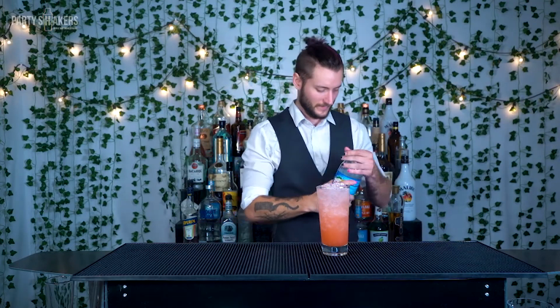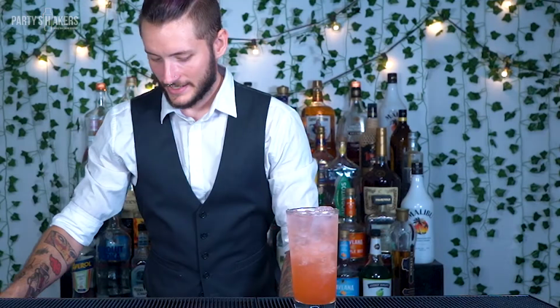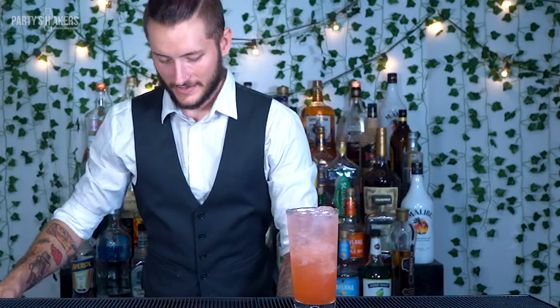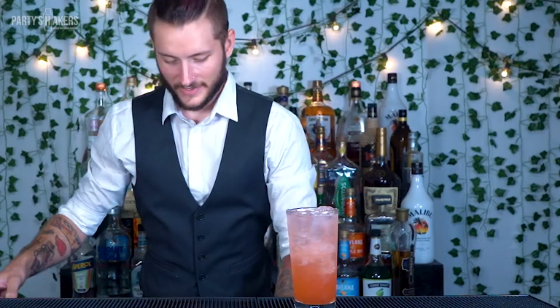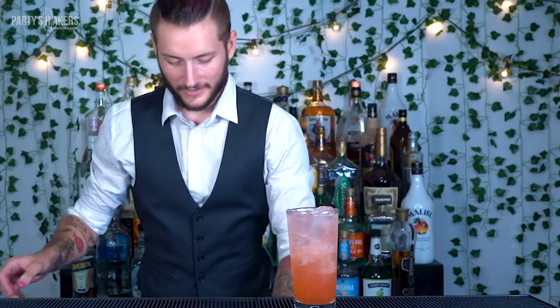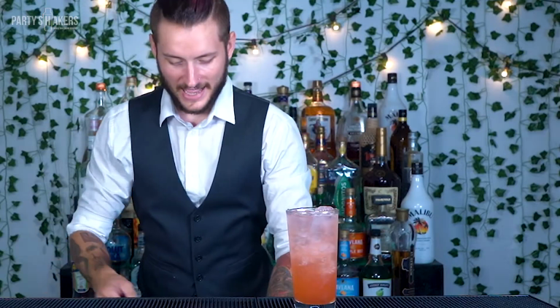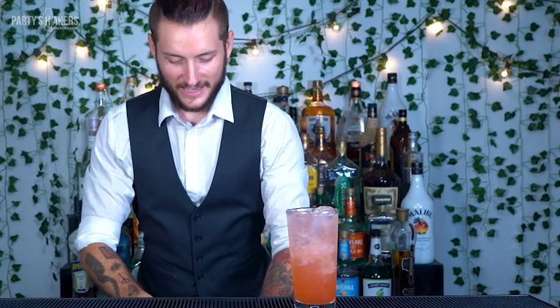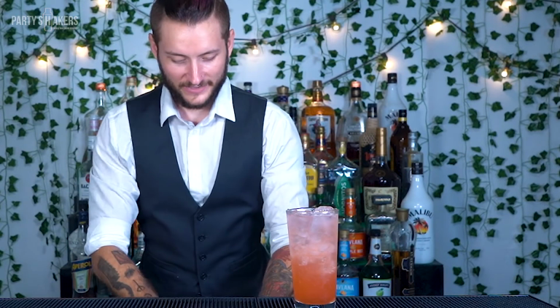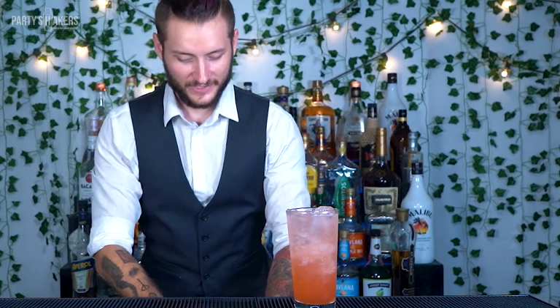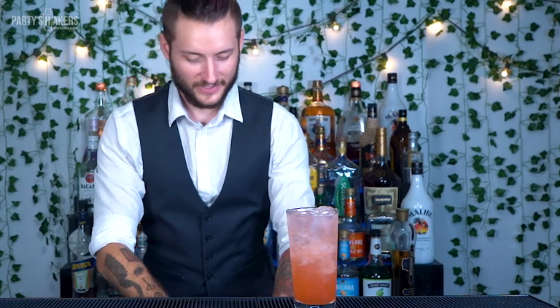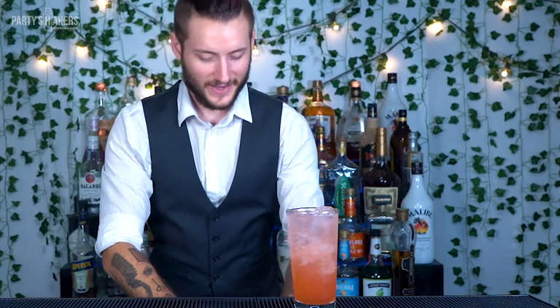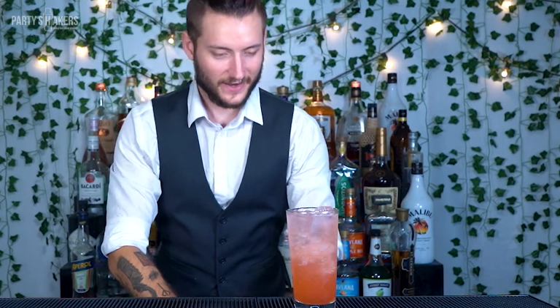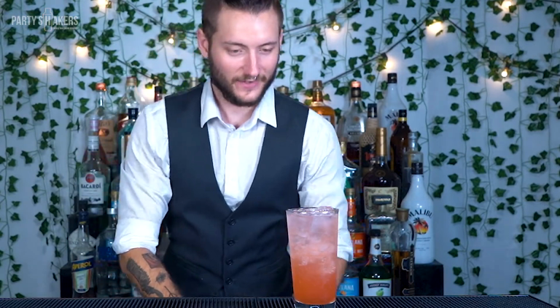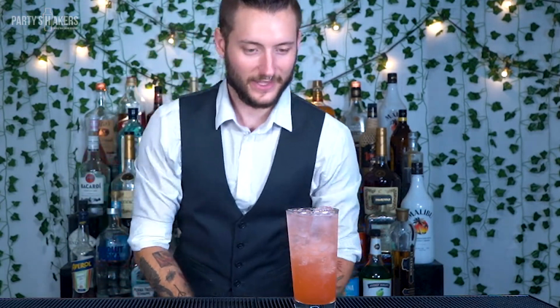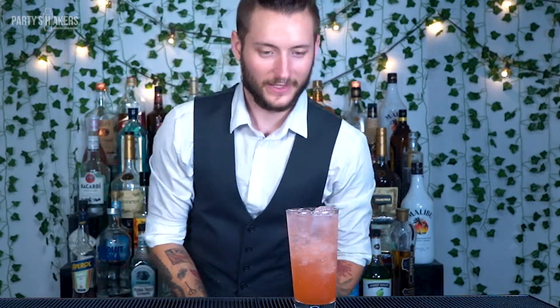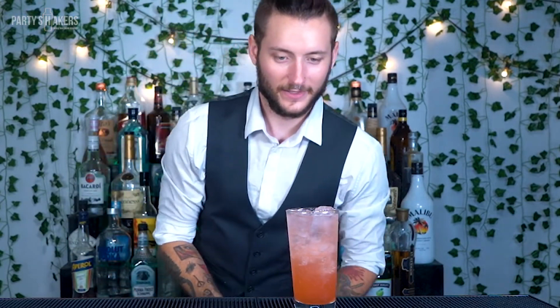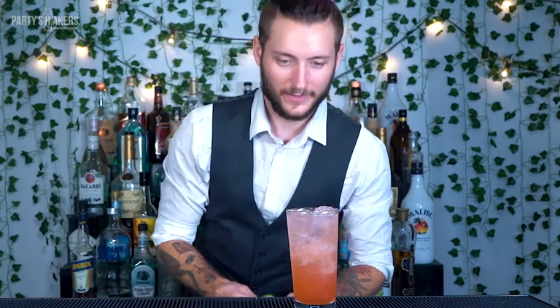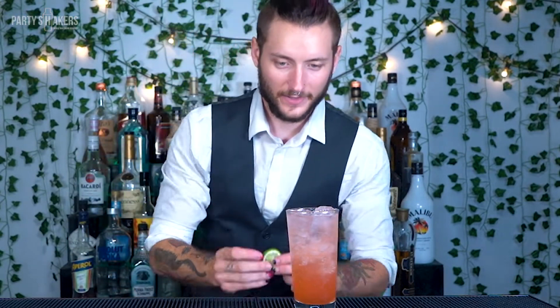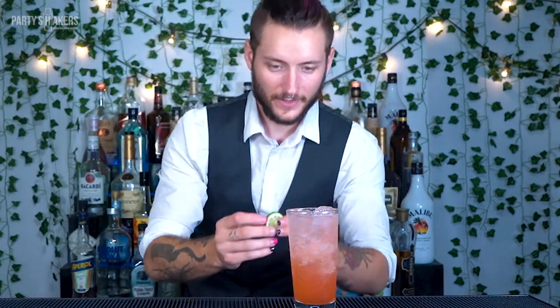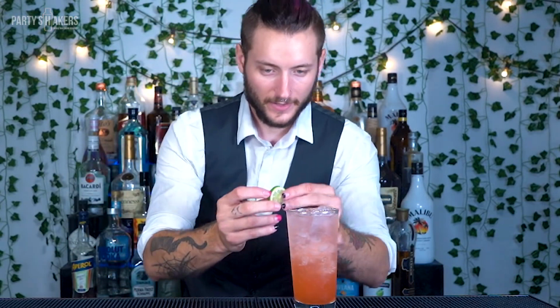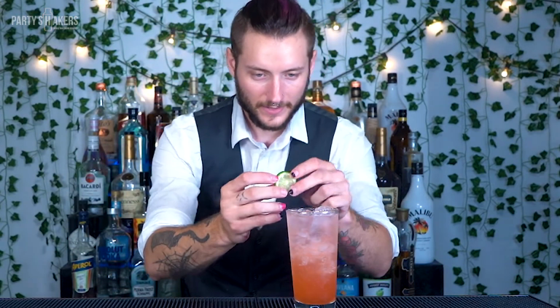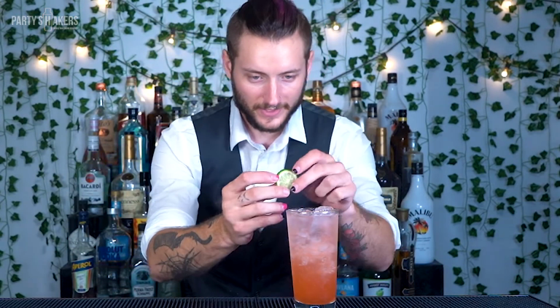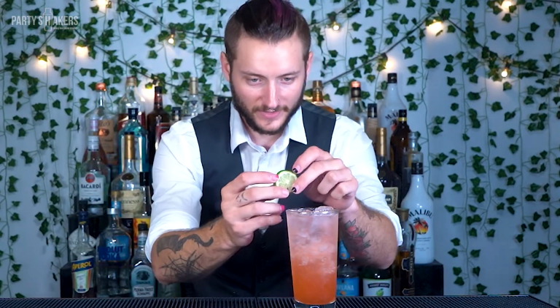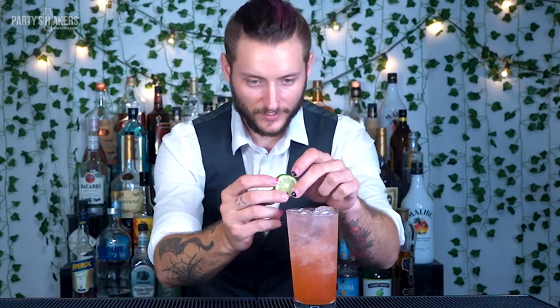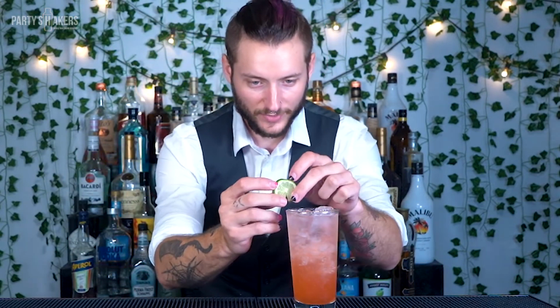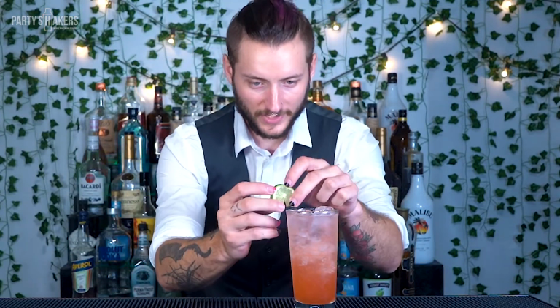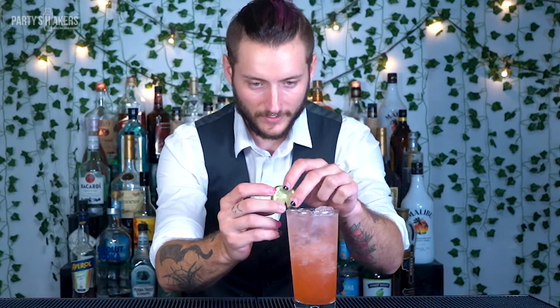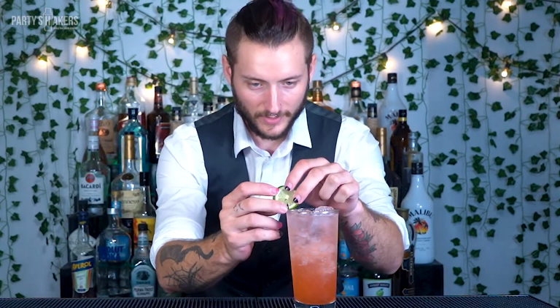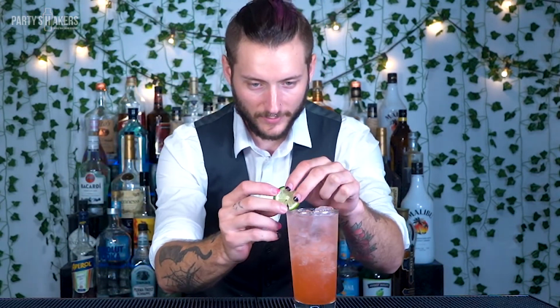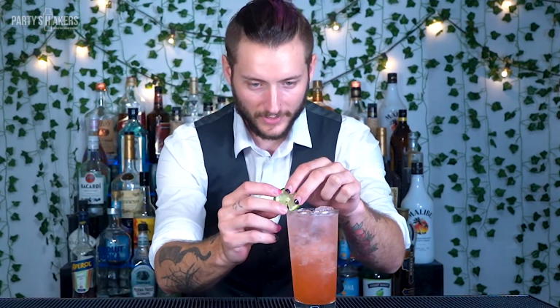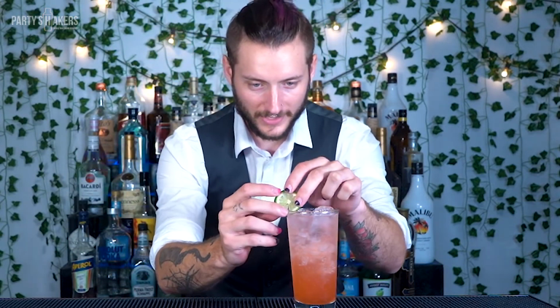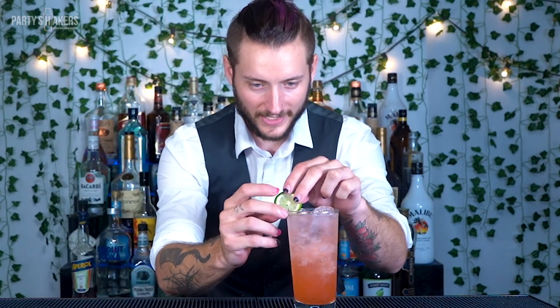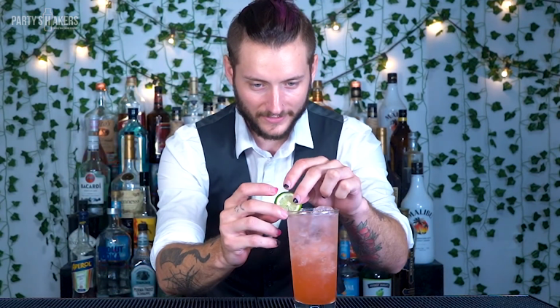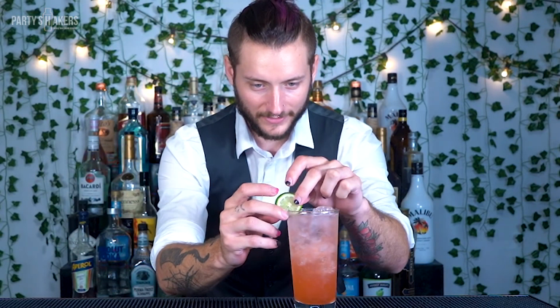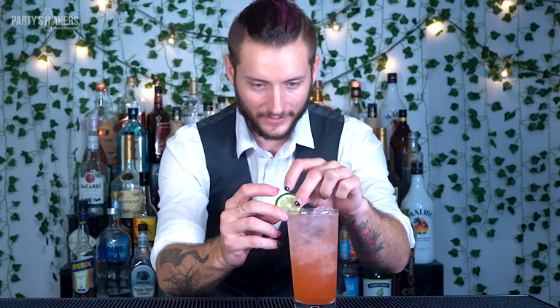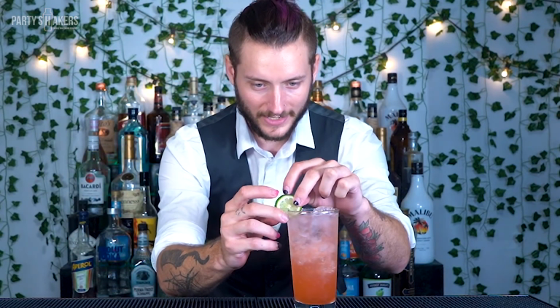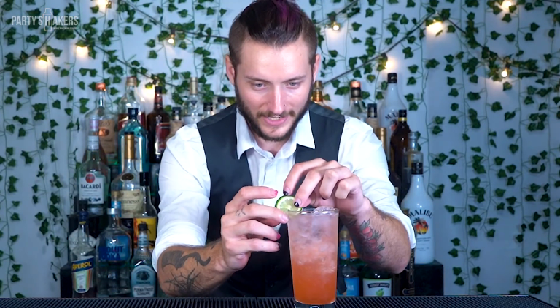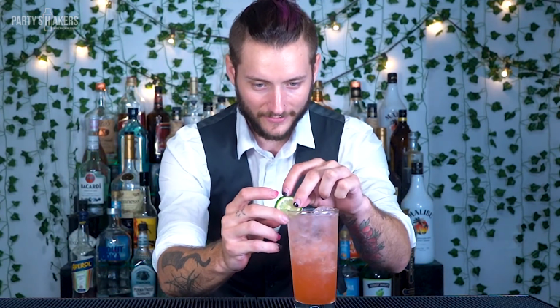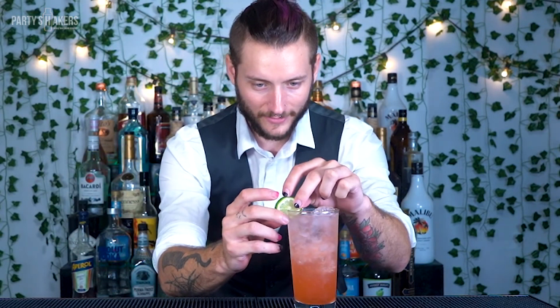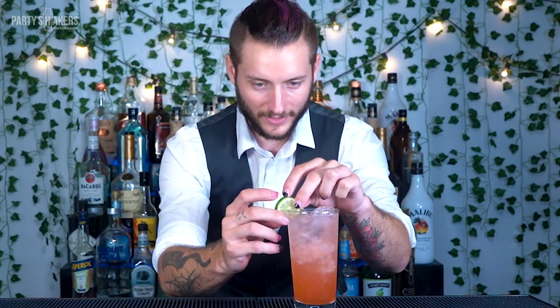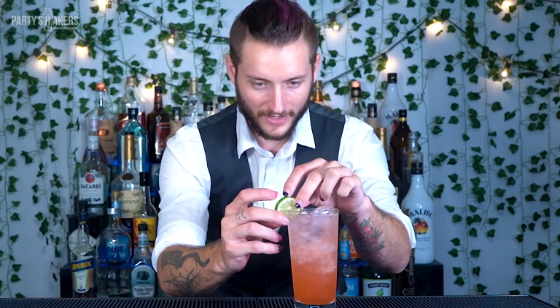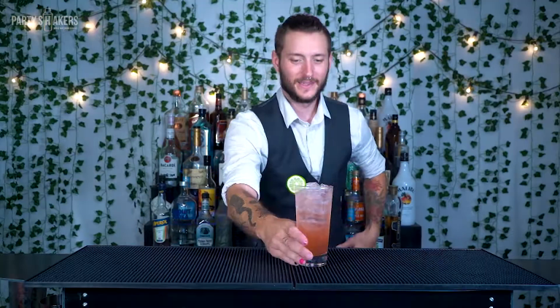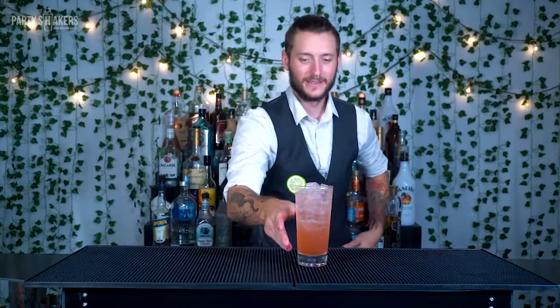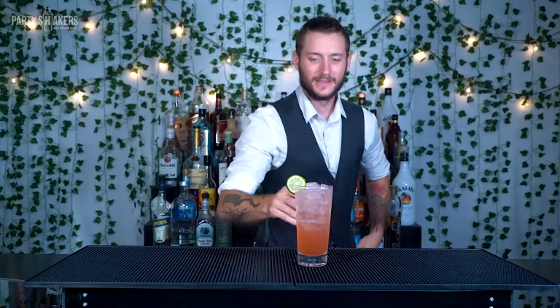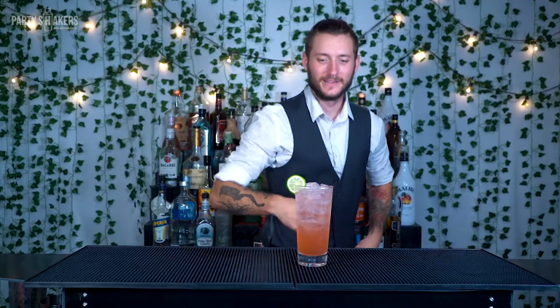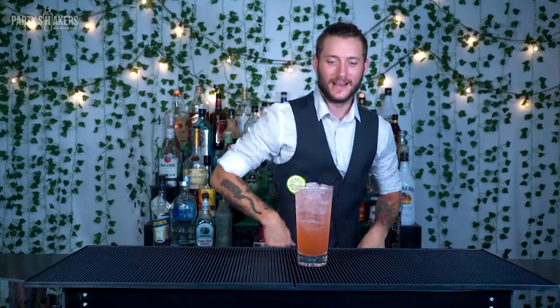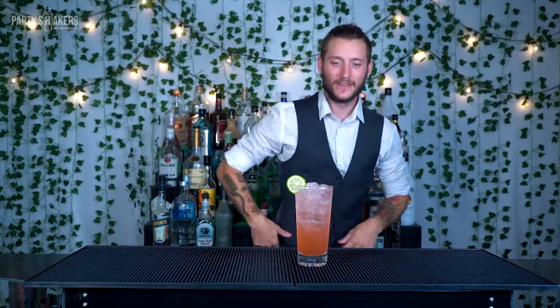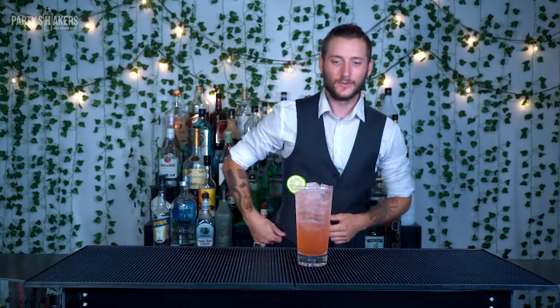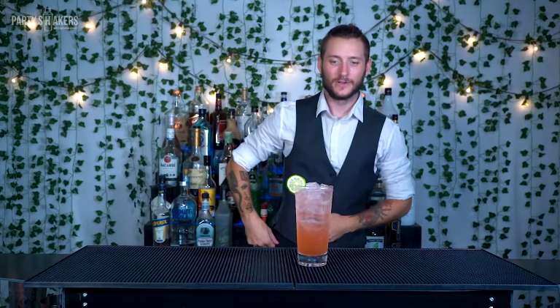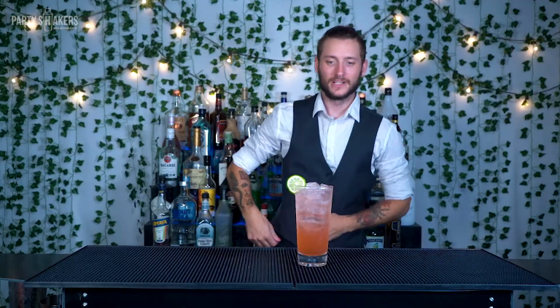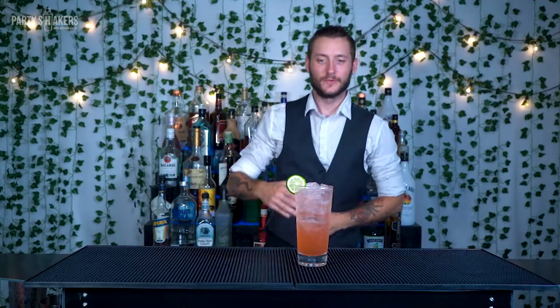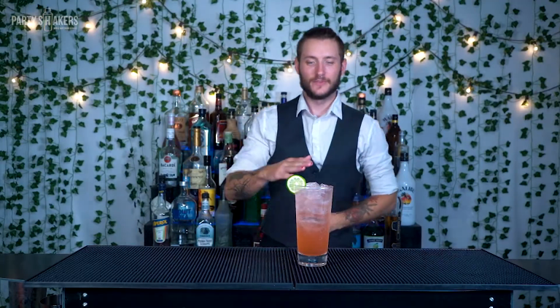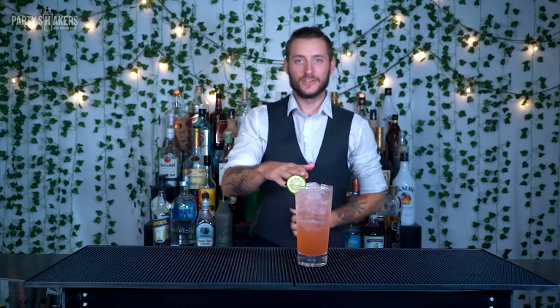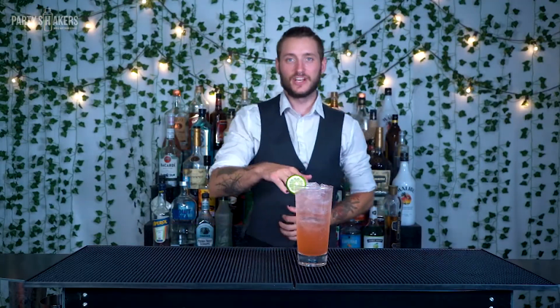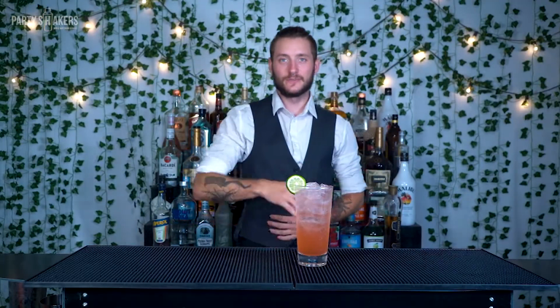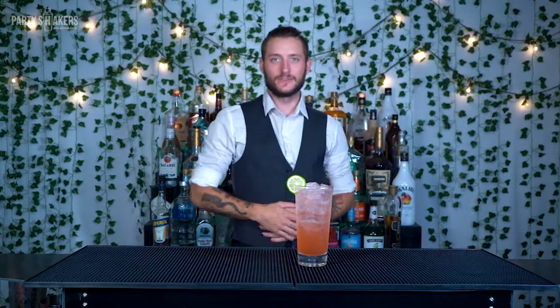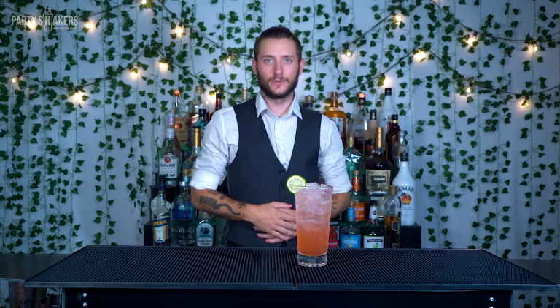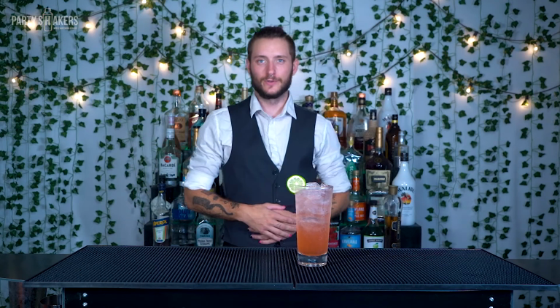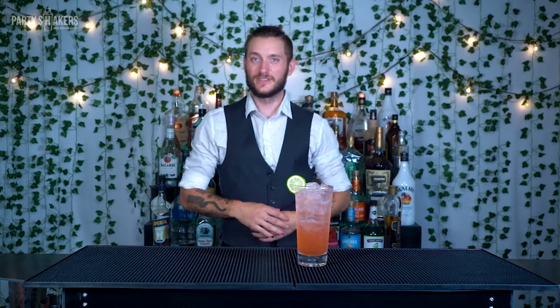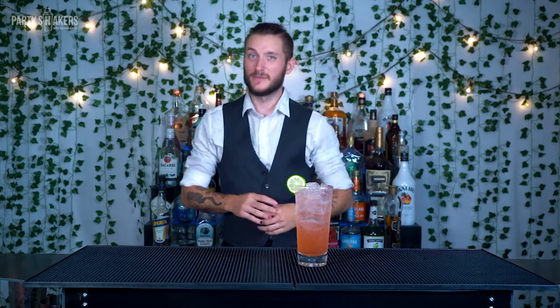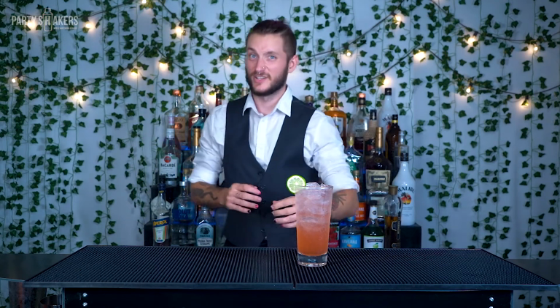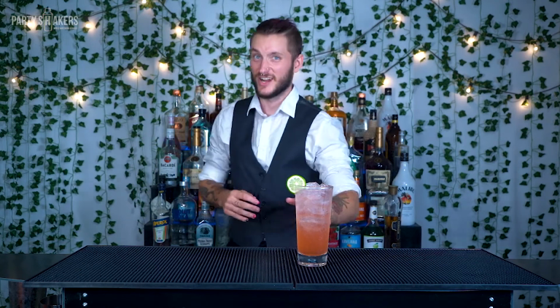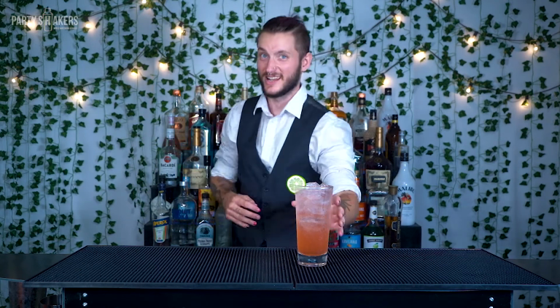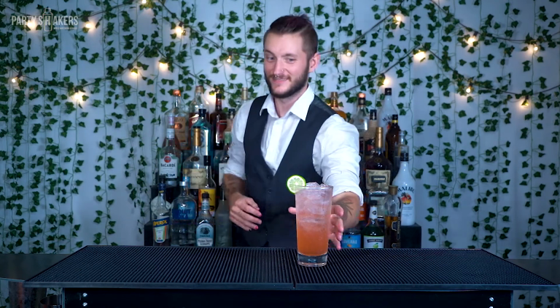And then last, just to make everything nice and pretty, we're going to put a nice little lime for our garnish. Now that we're done with the Jasmine's Cooler, it's time to try it.